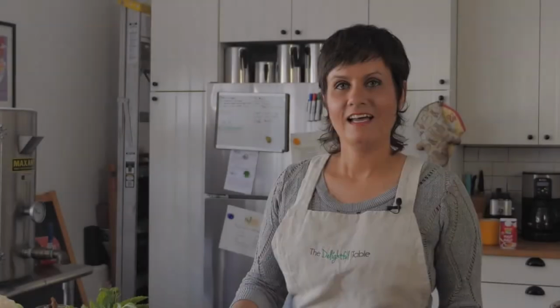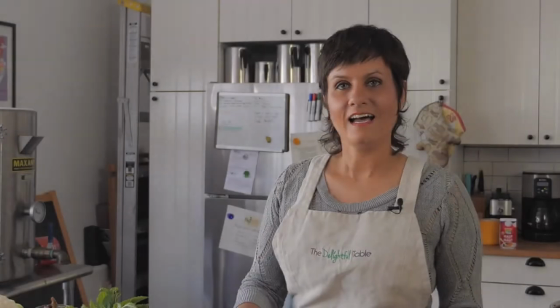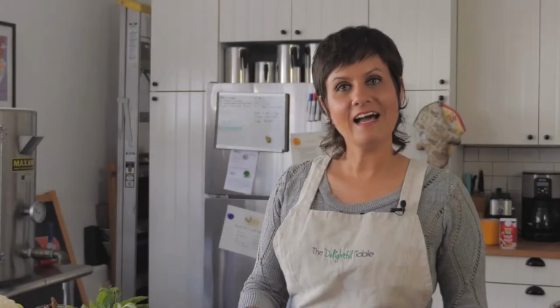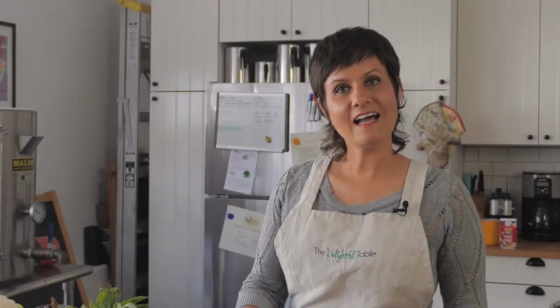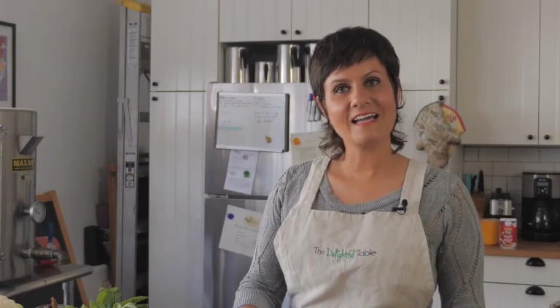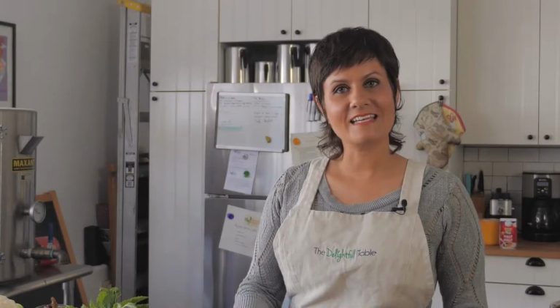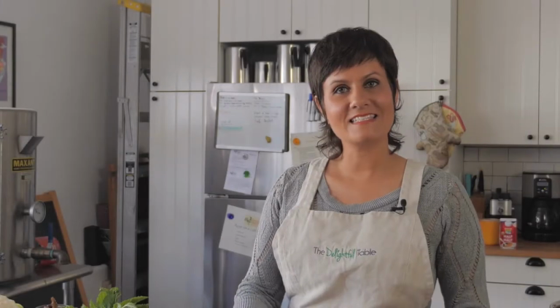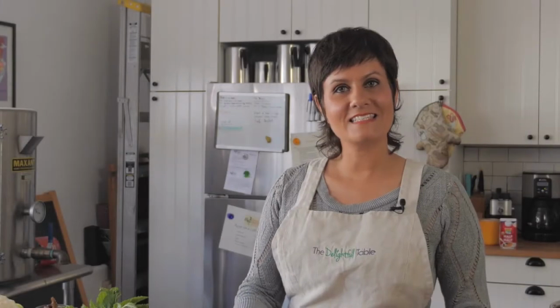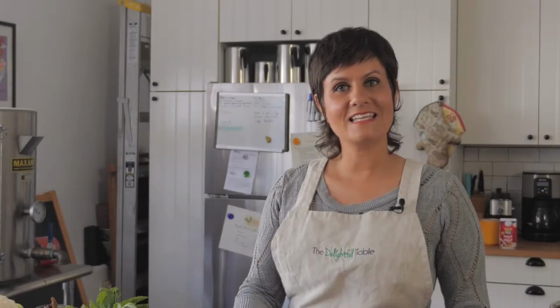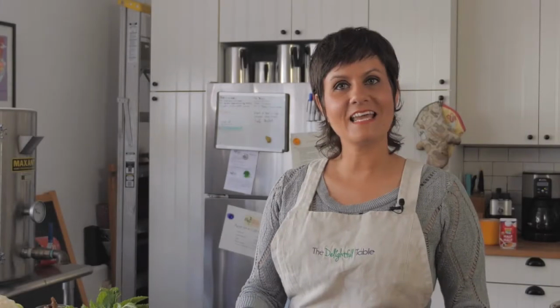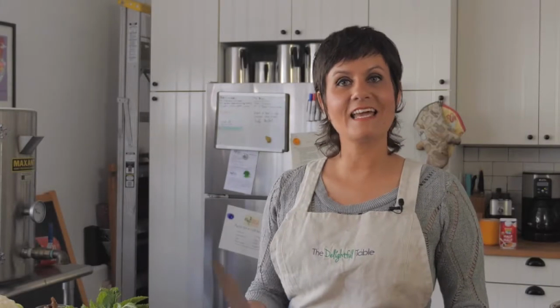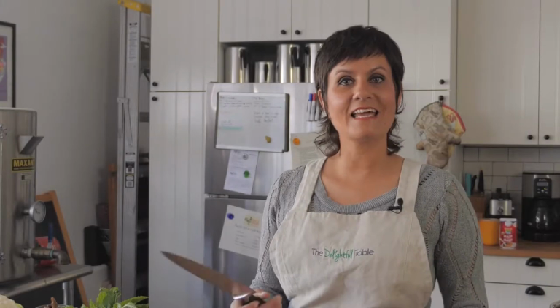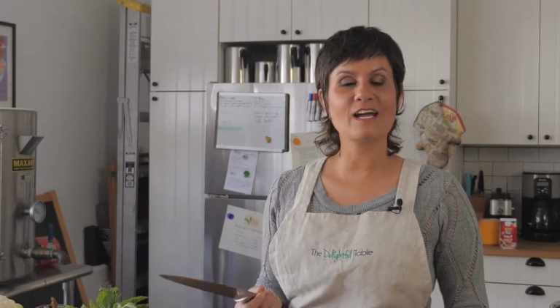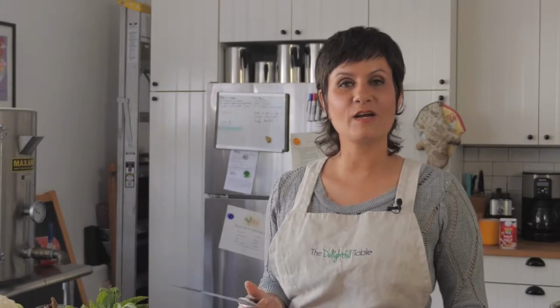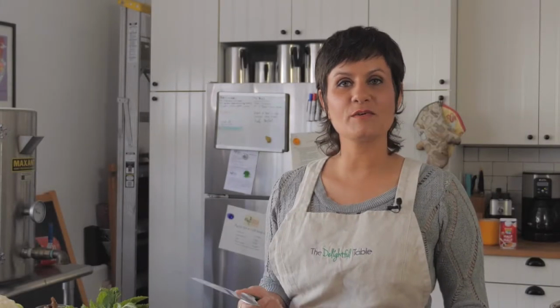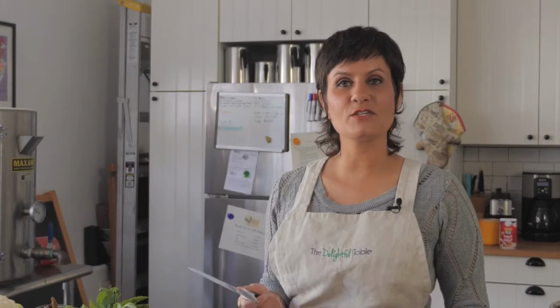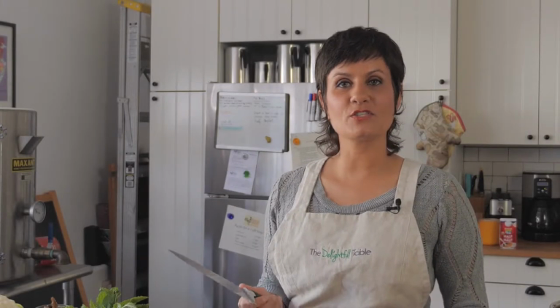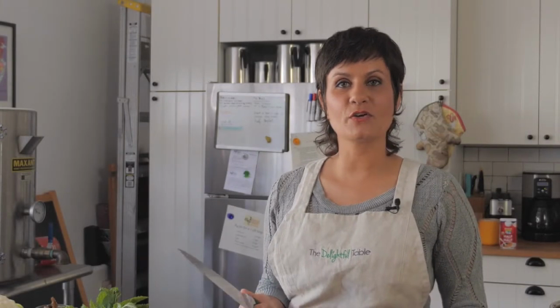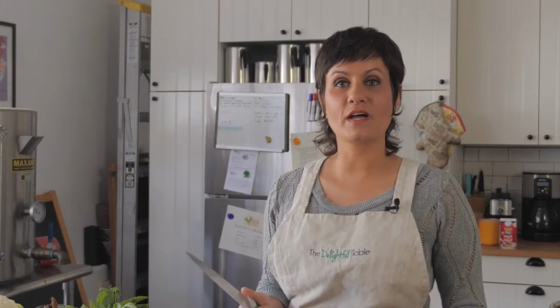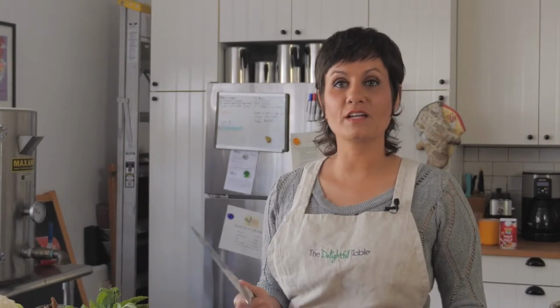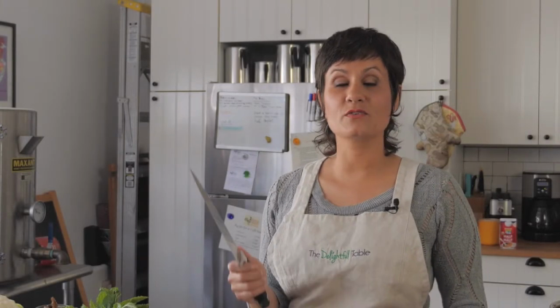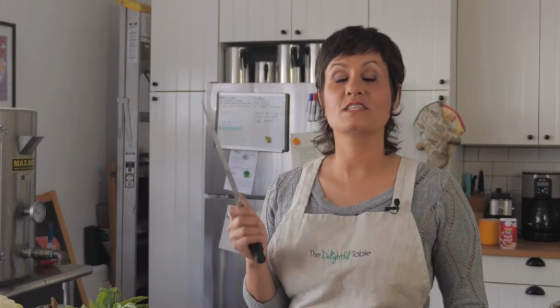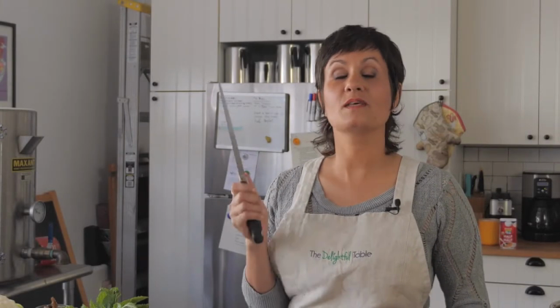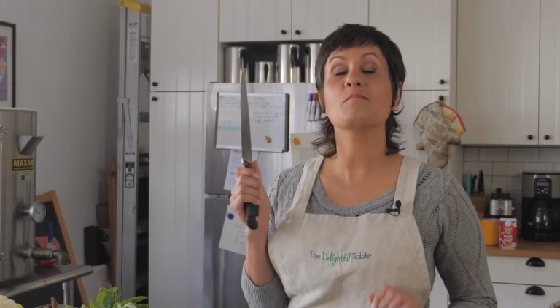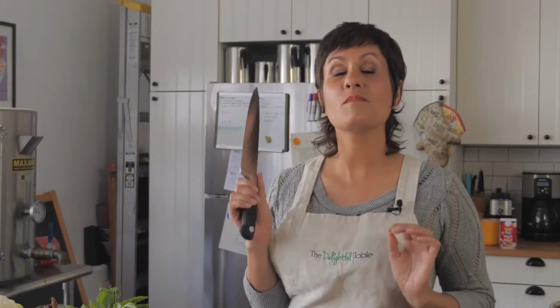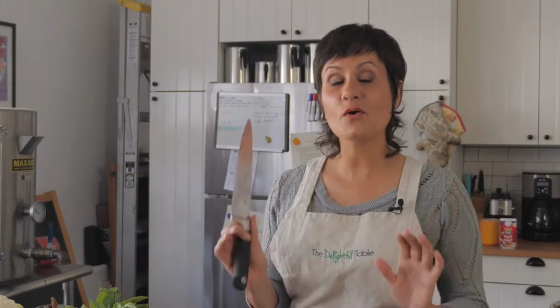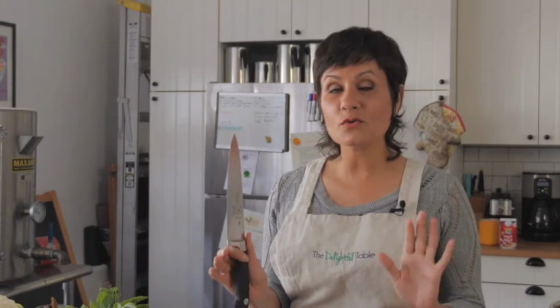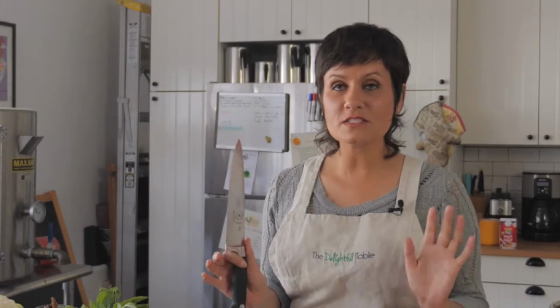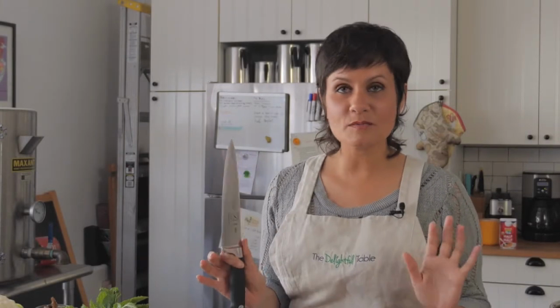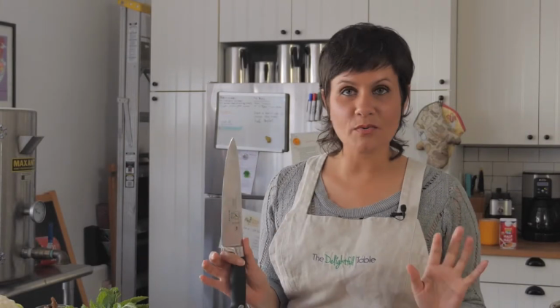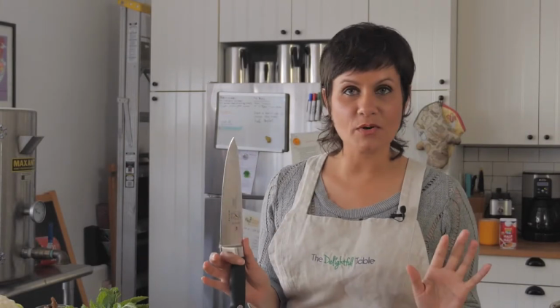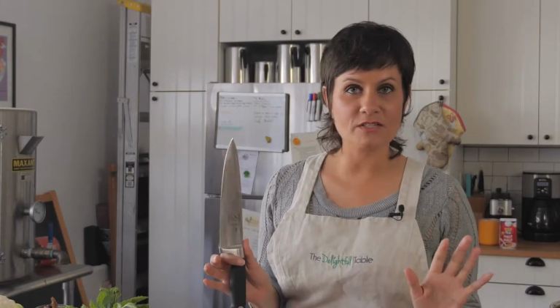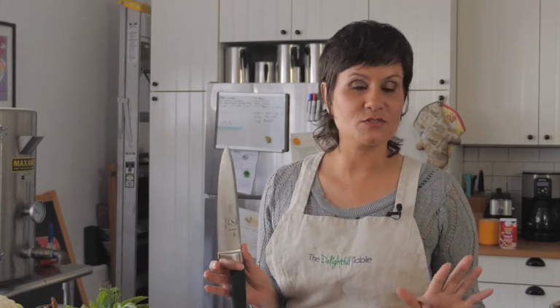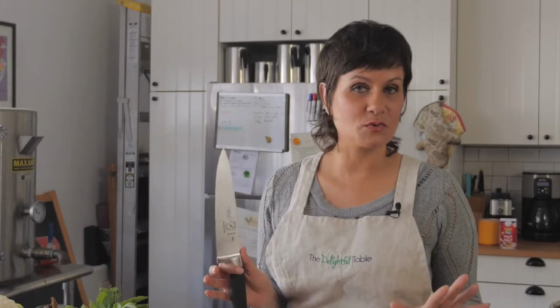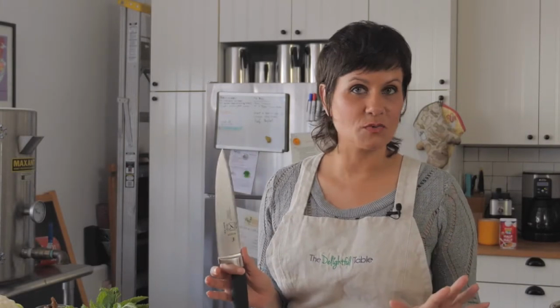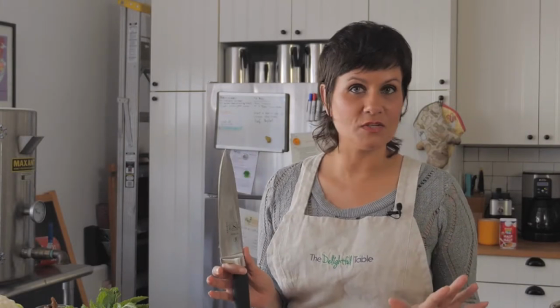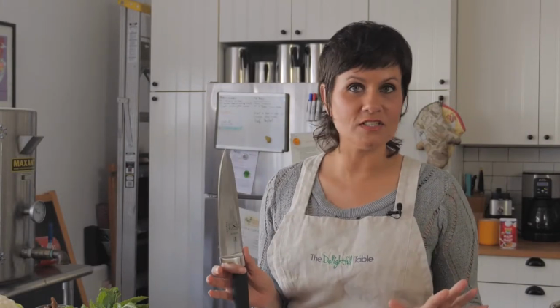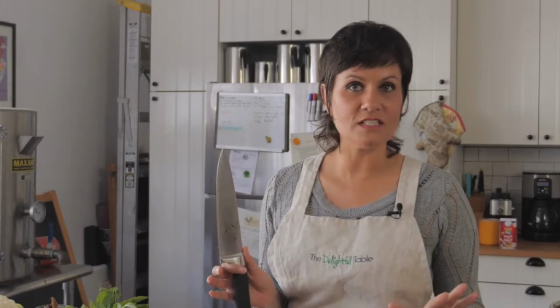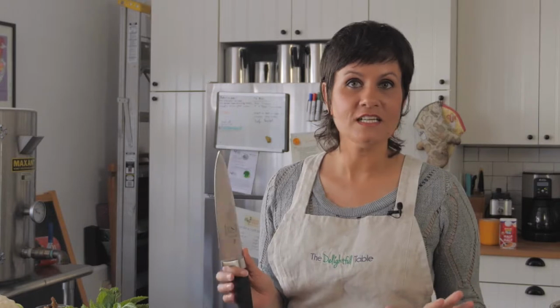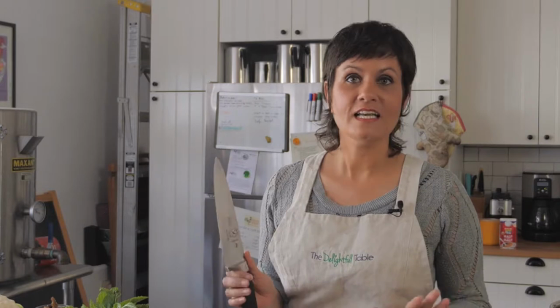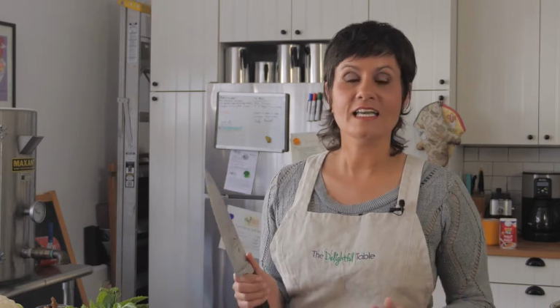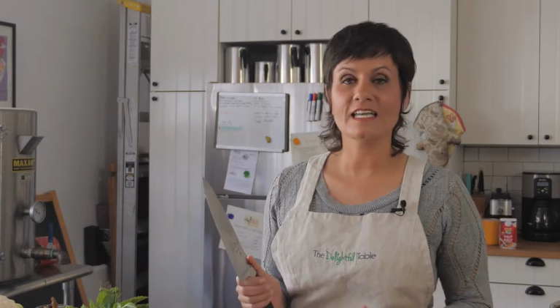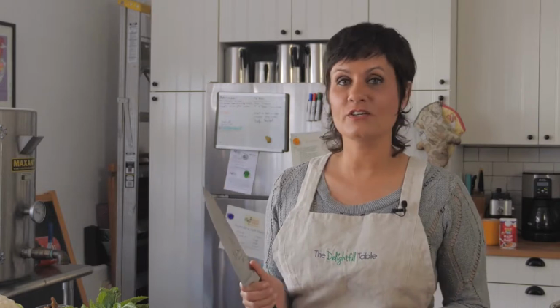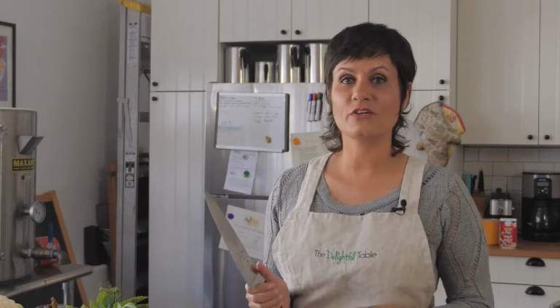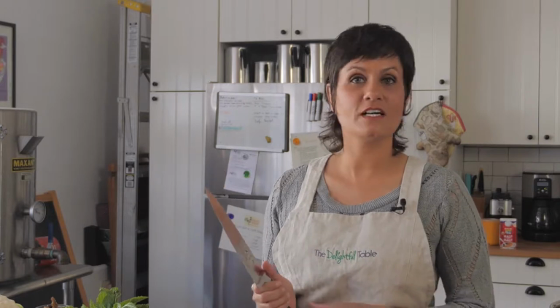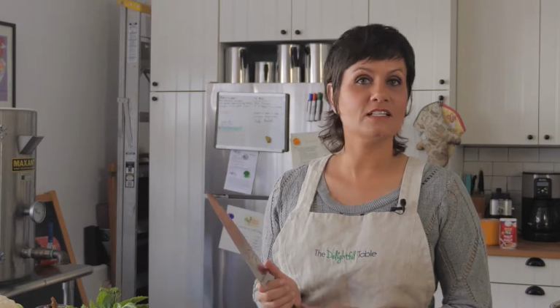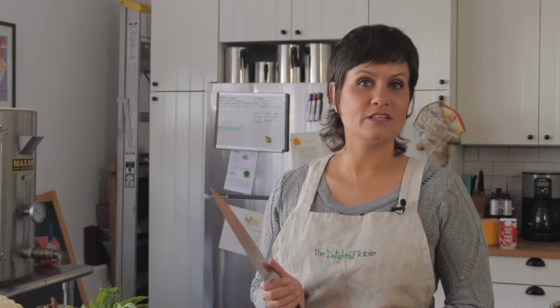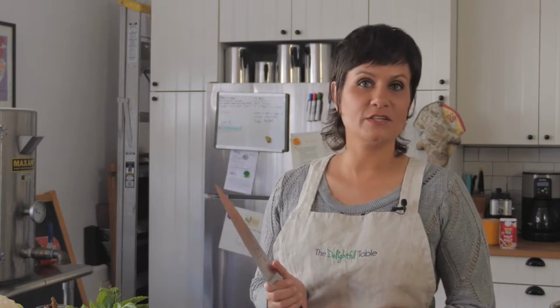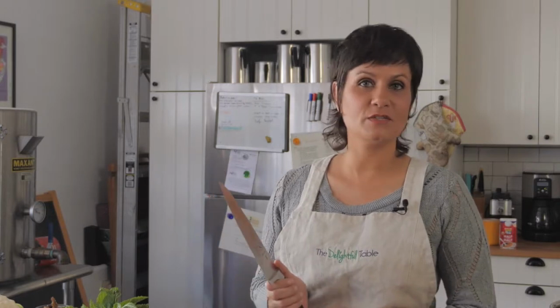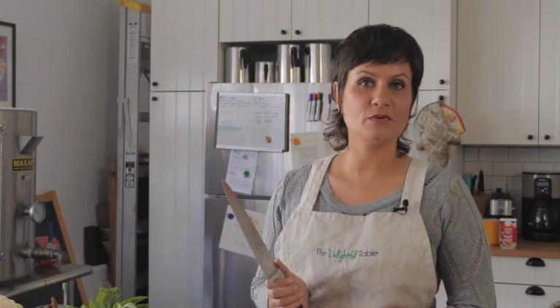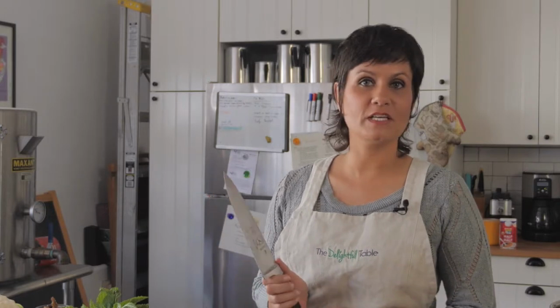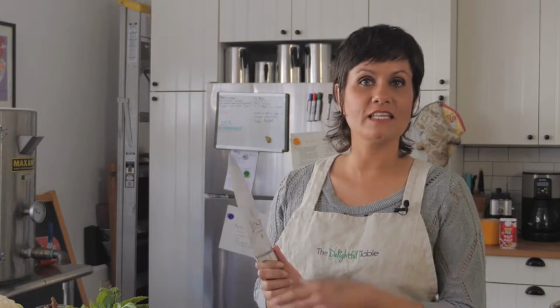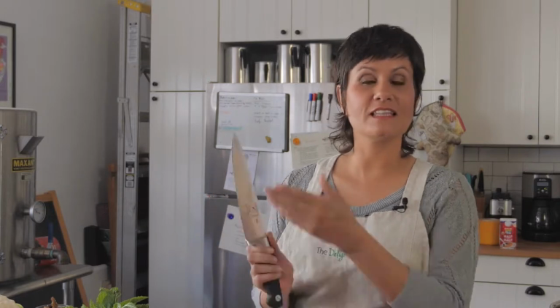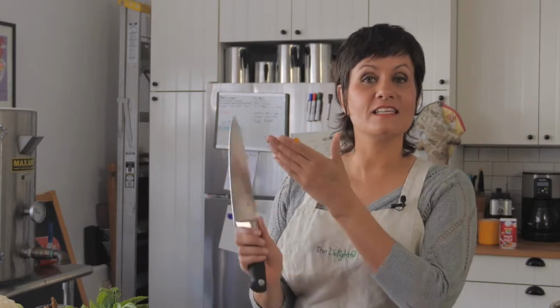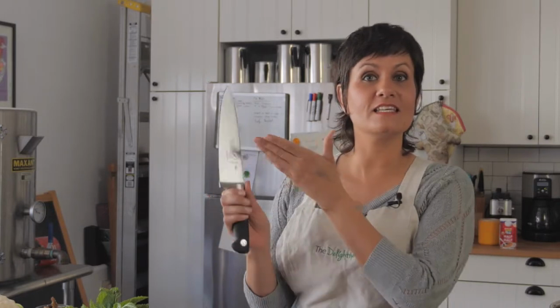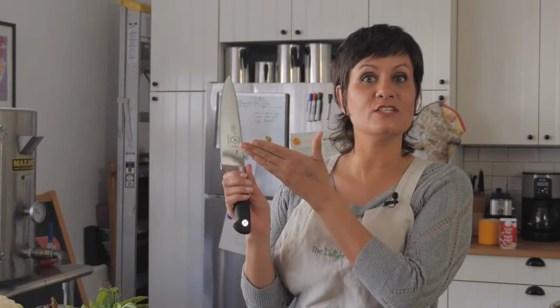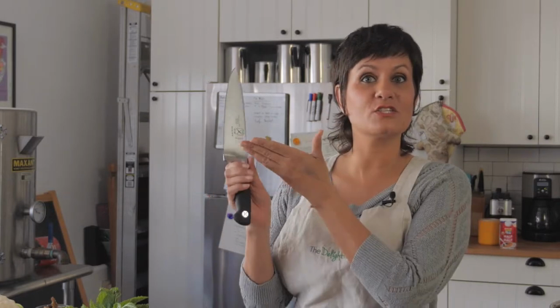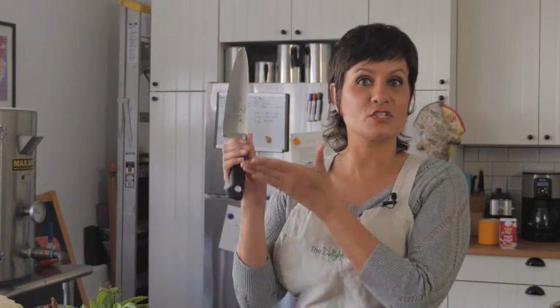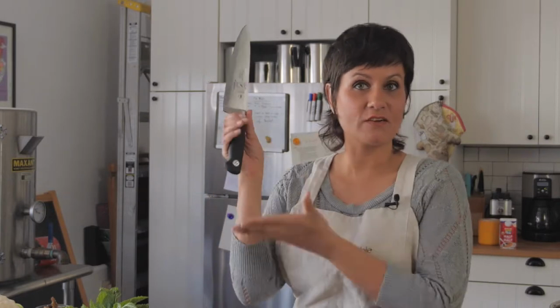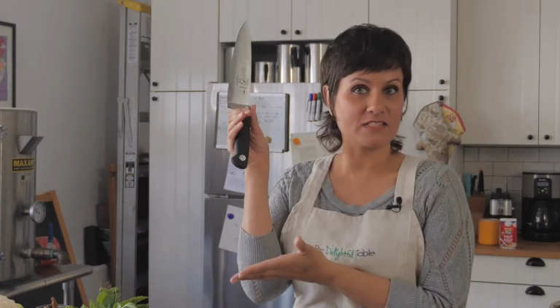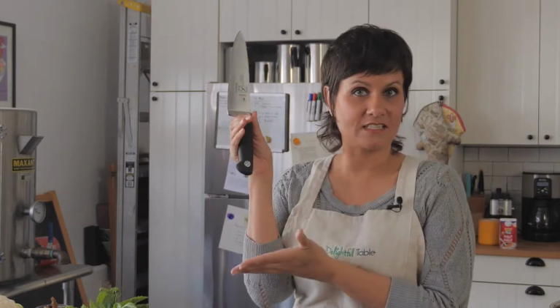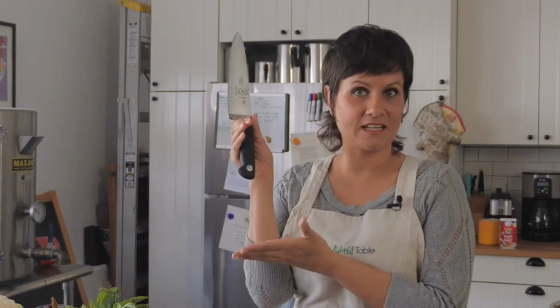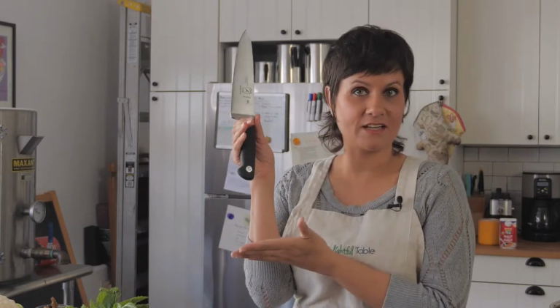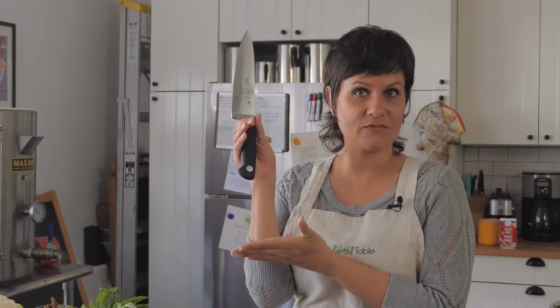Hi, today I'm going to show you how to use the most important tool in your culinary toolkit, the chef's knife.